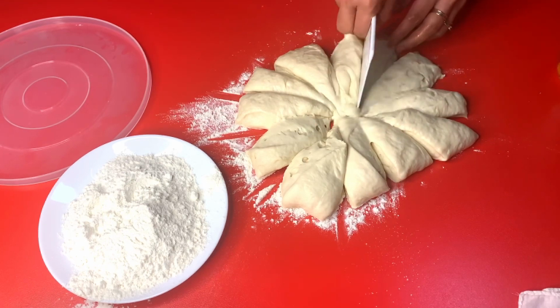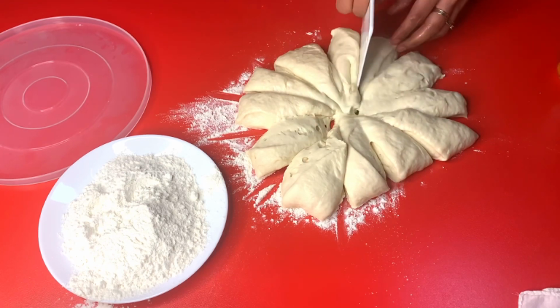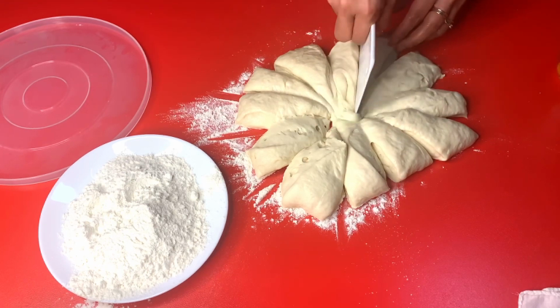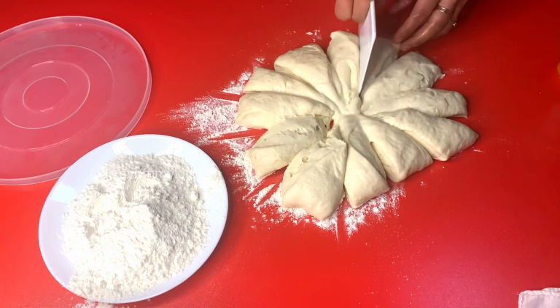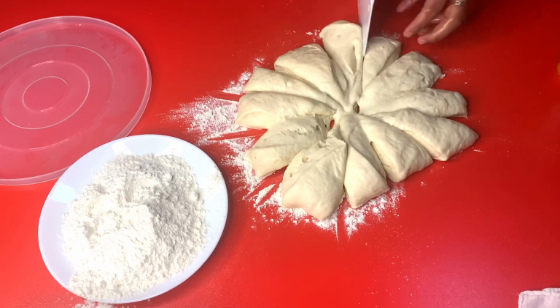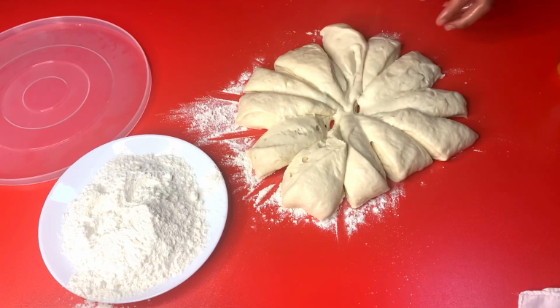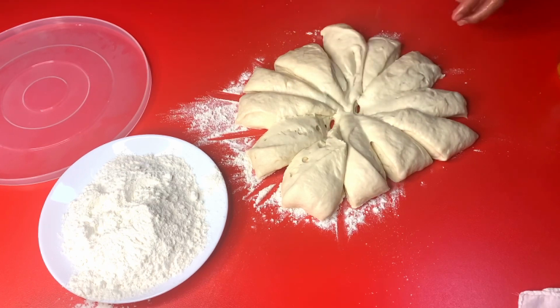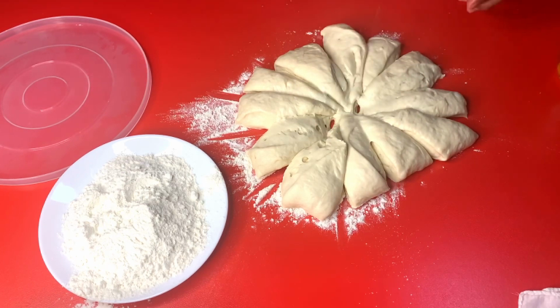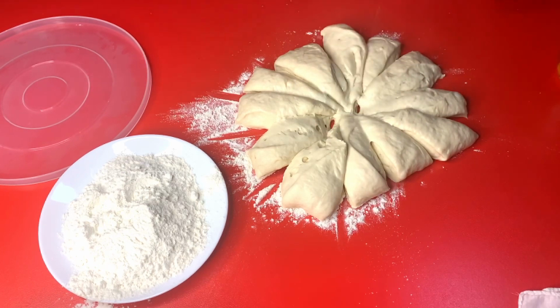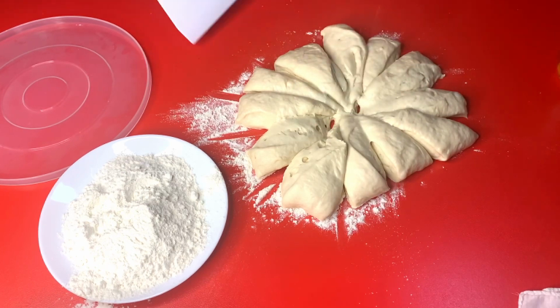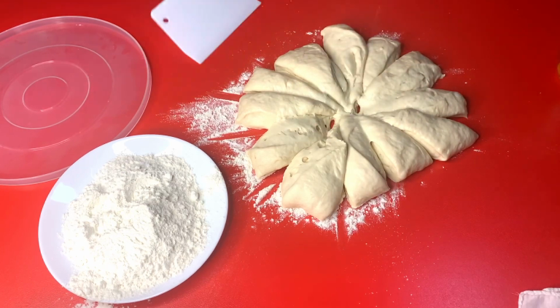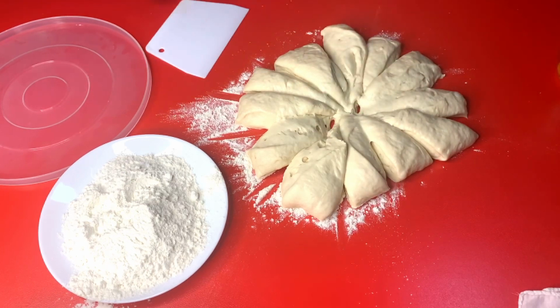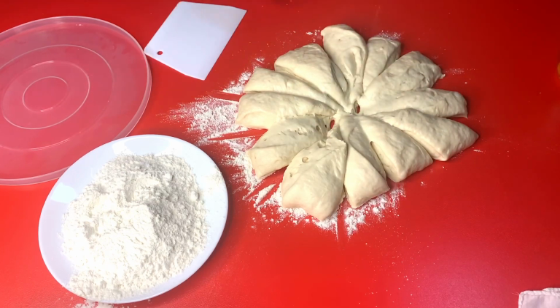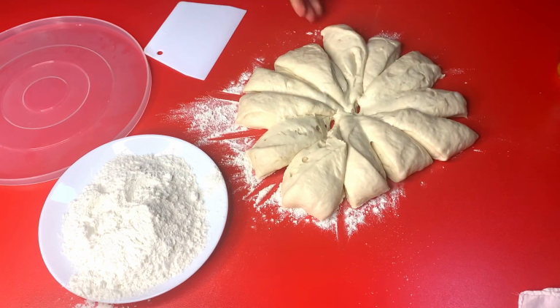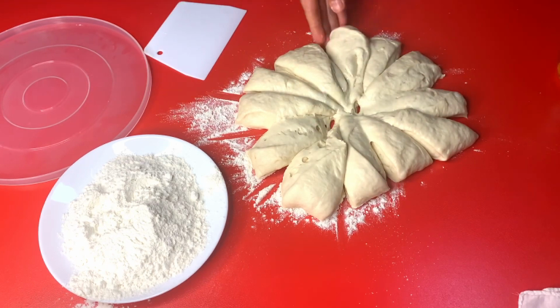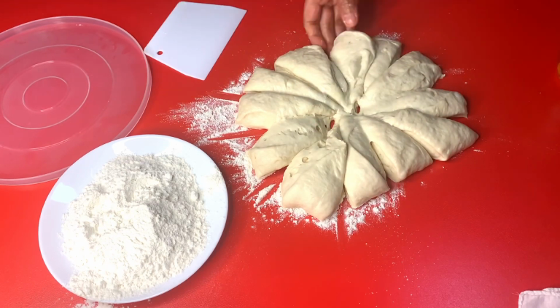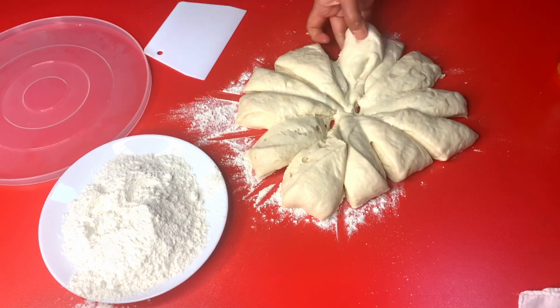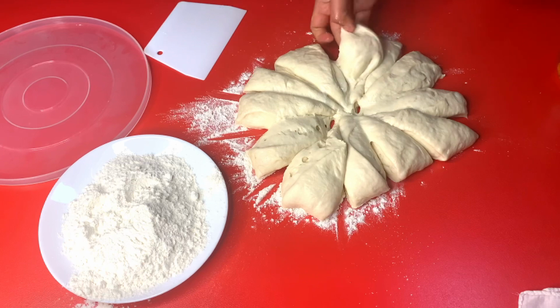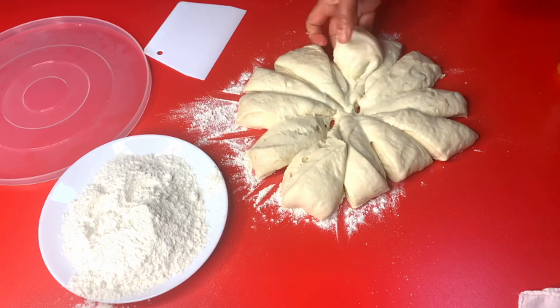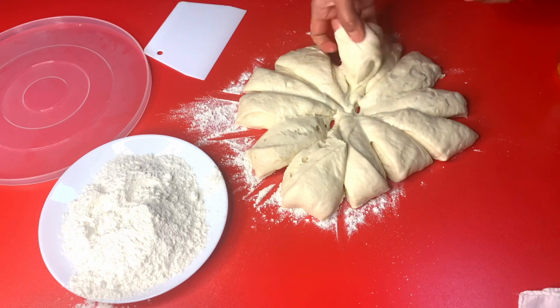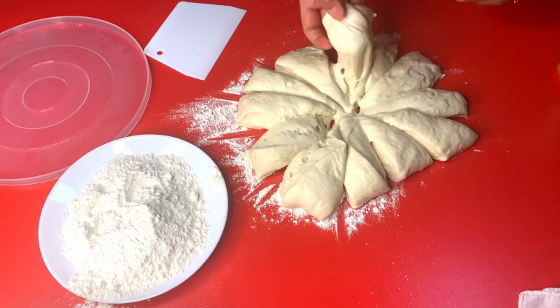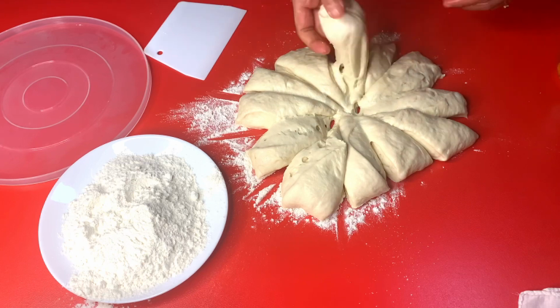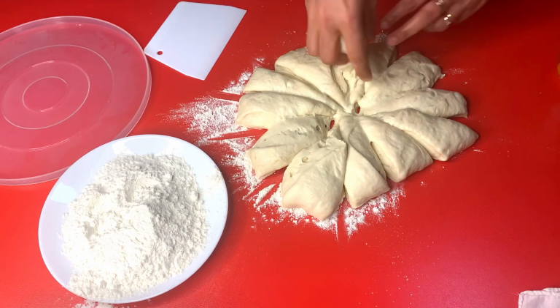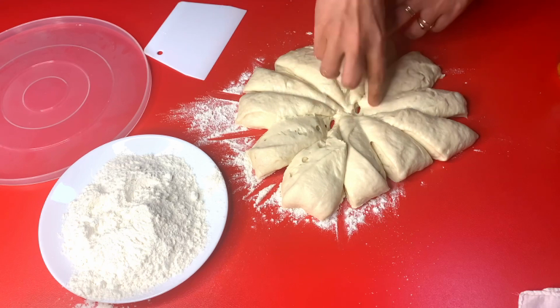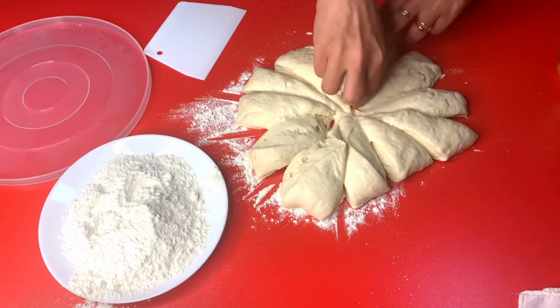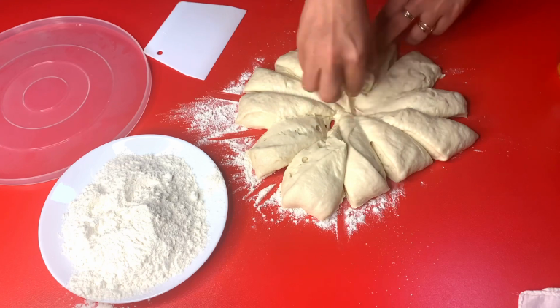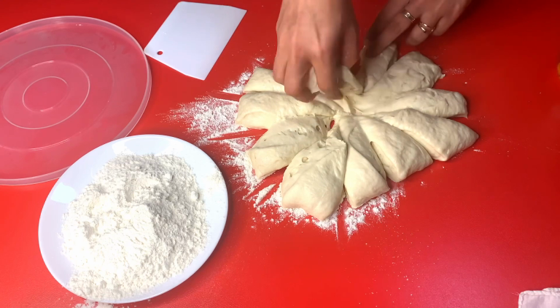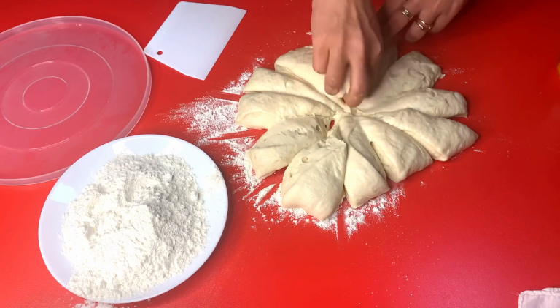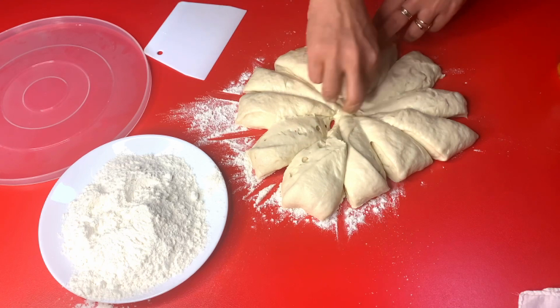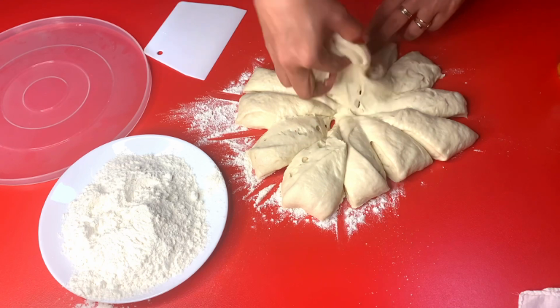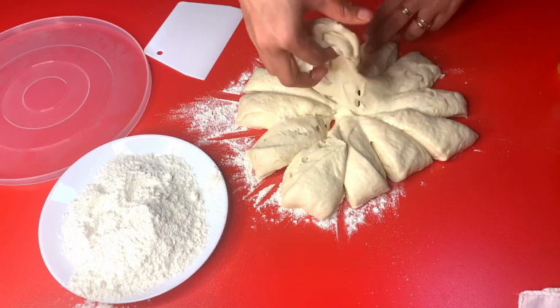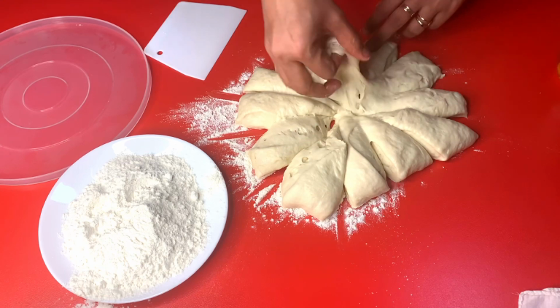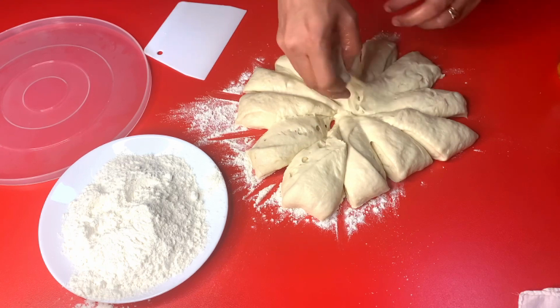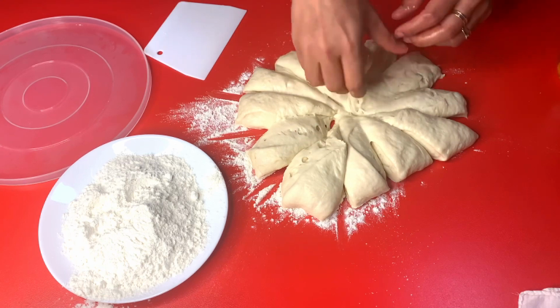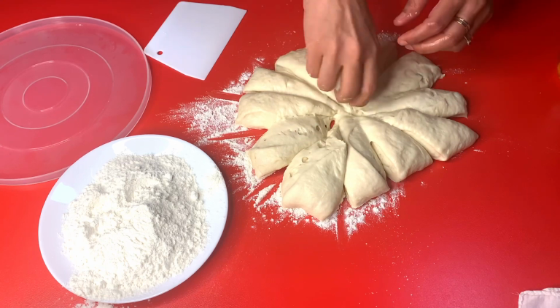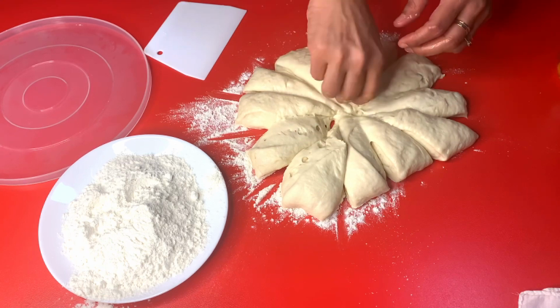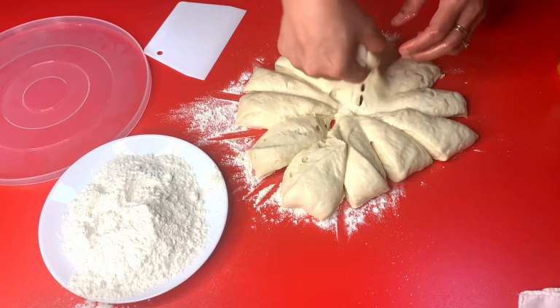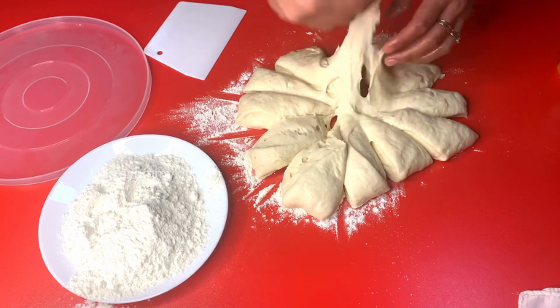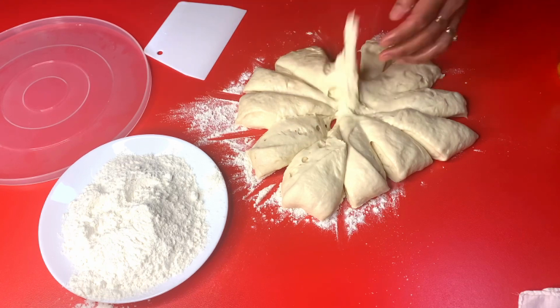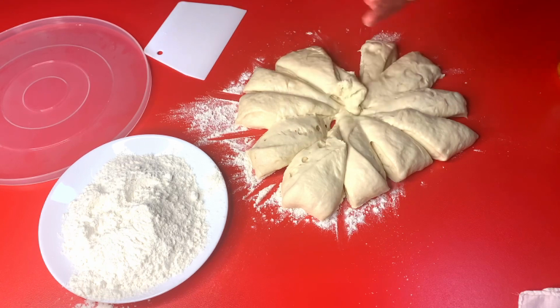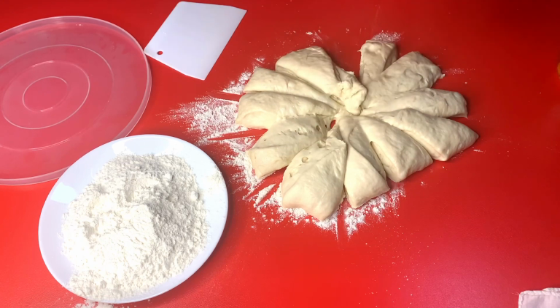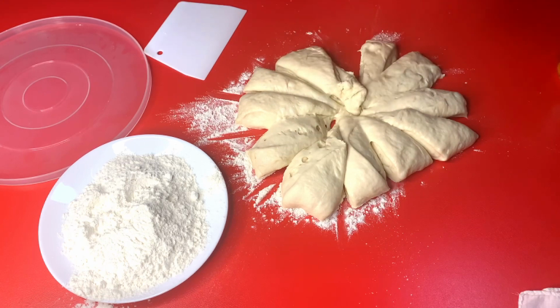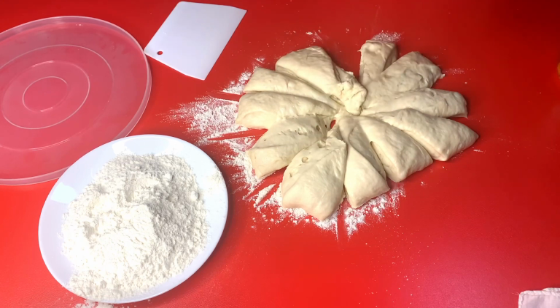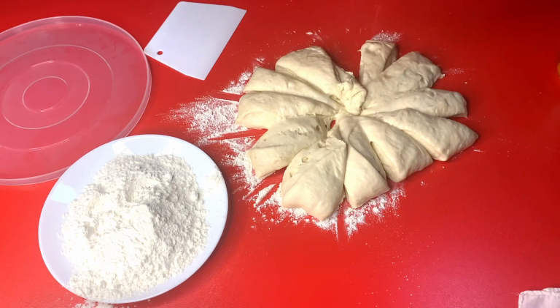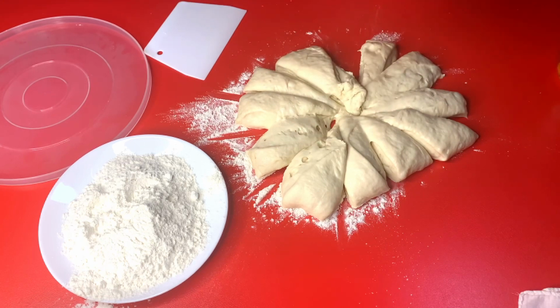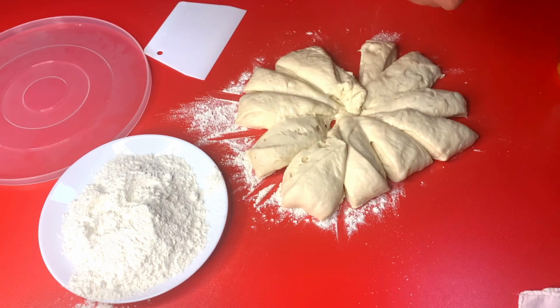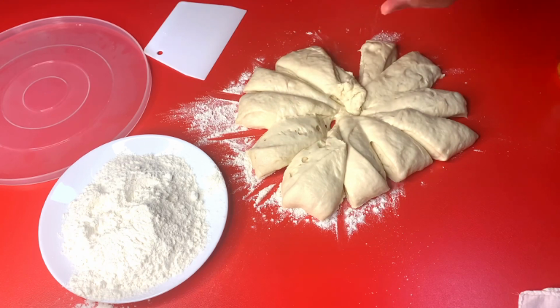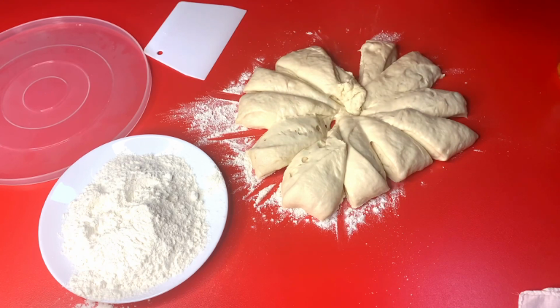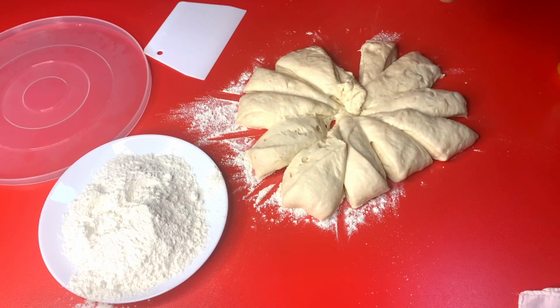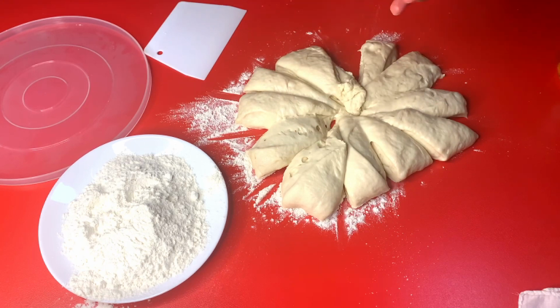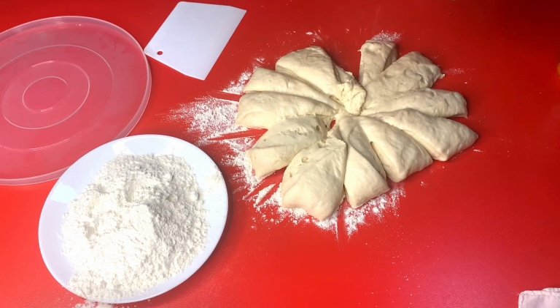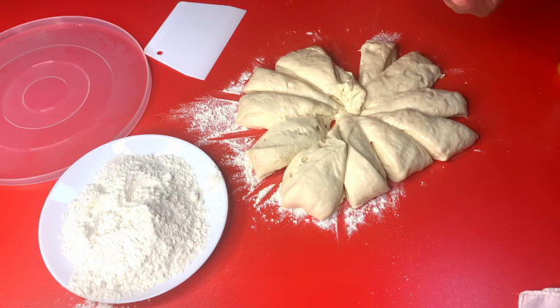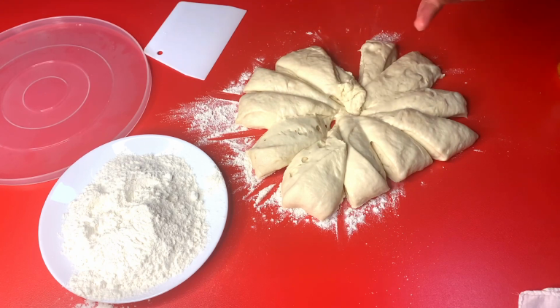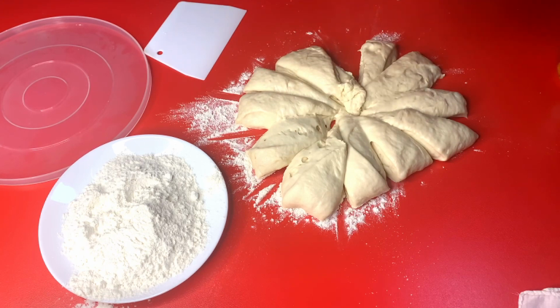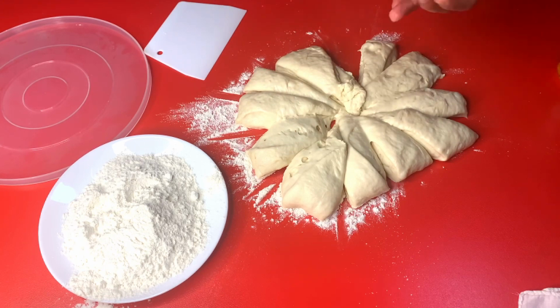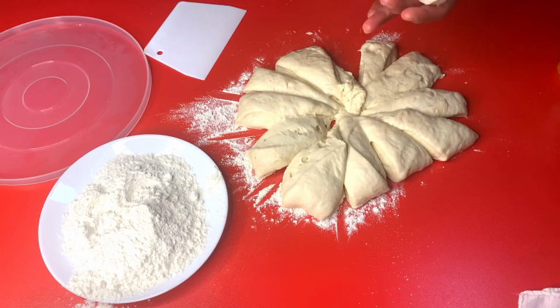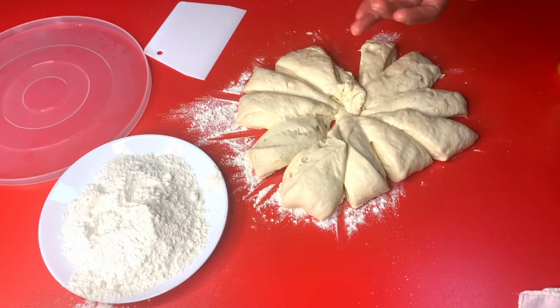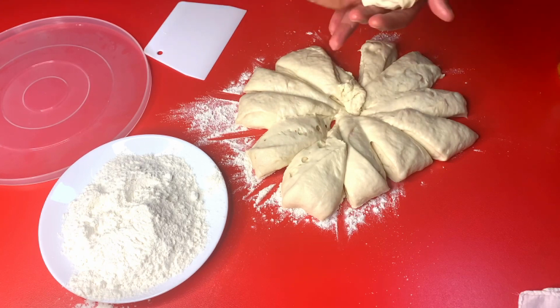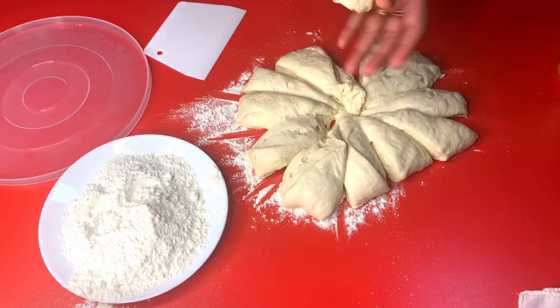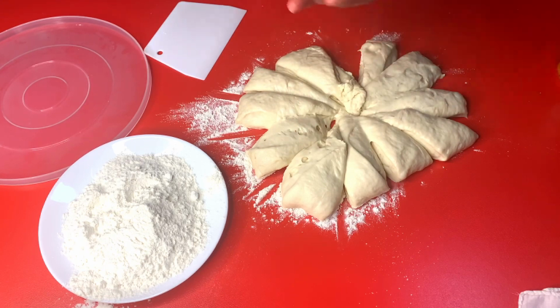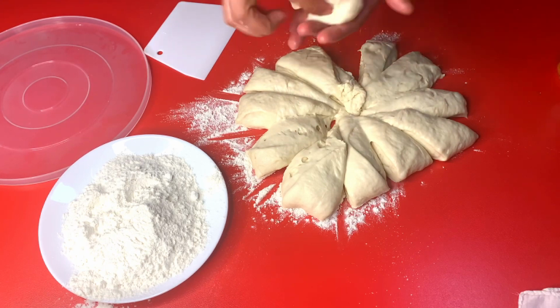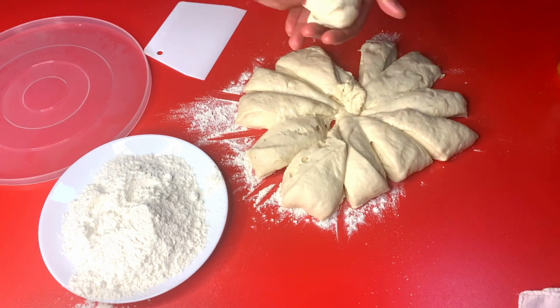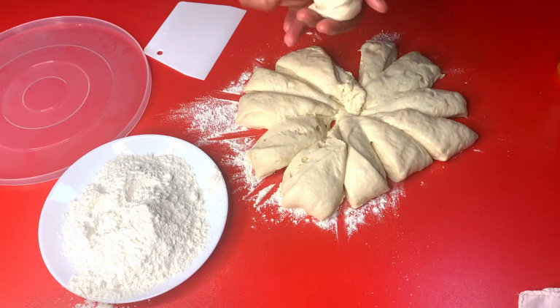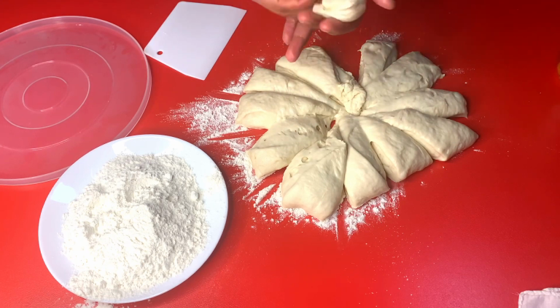Let's mix it in for 15 to 20 minutes, just a little bit.